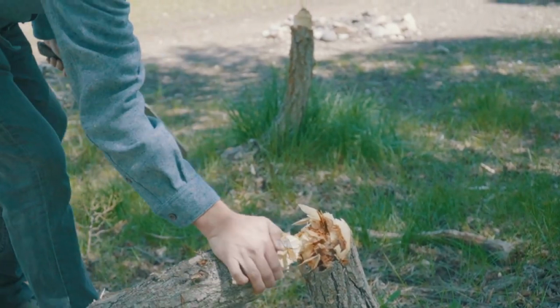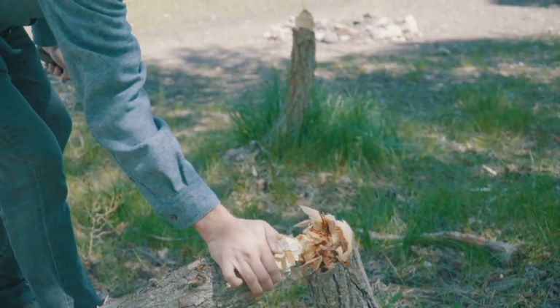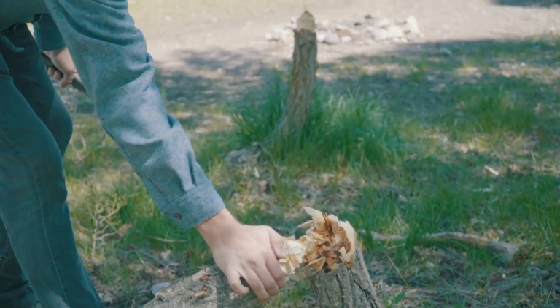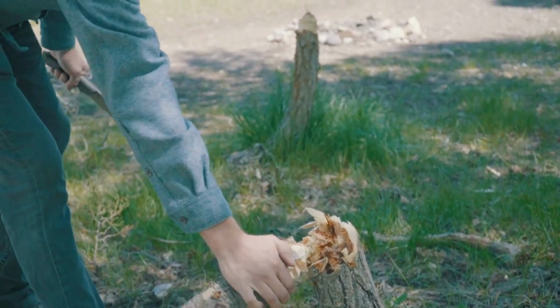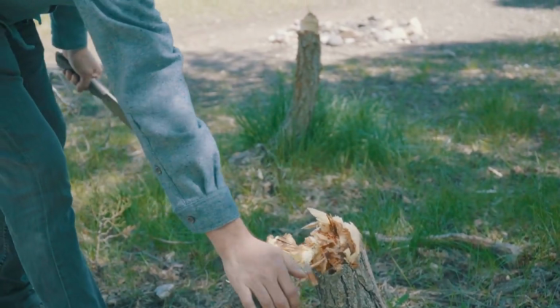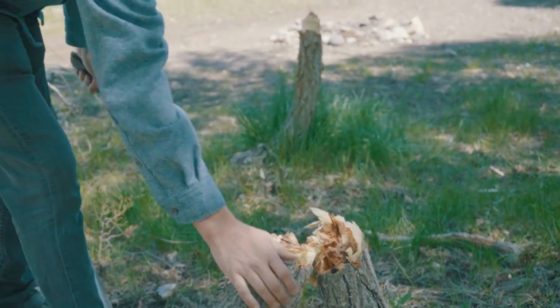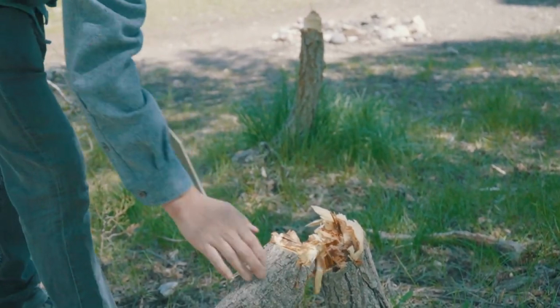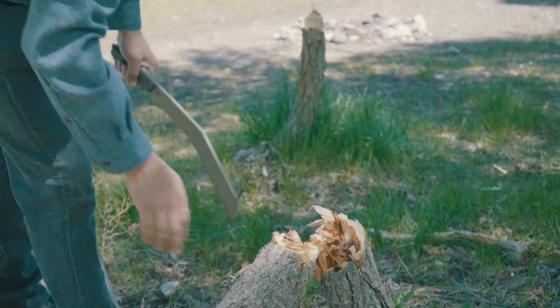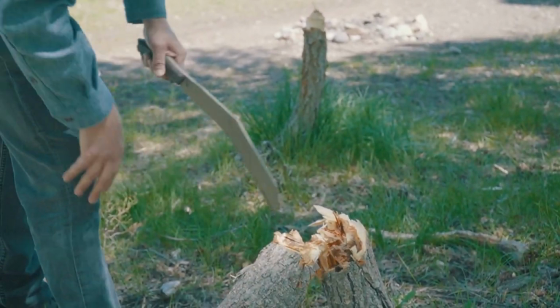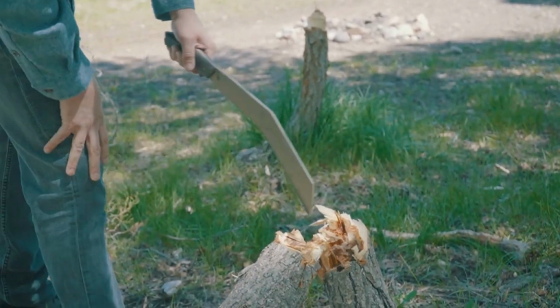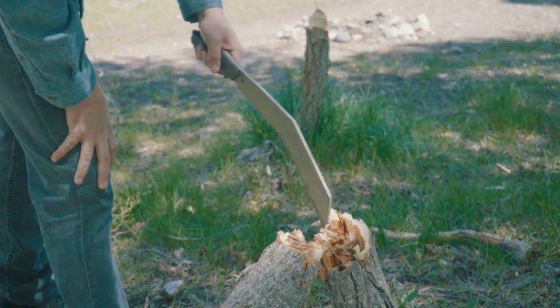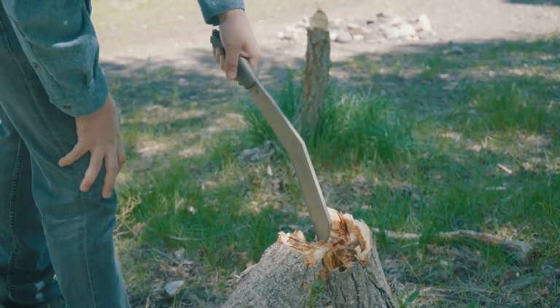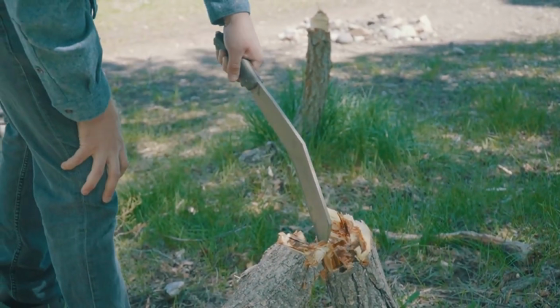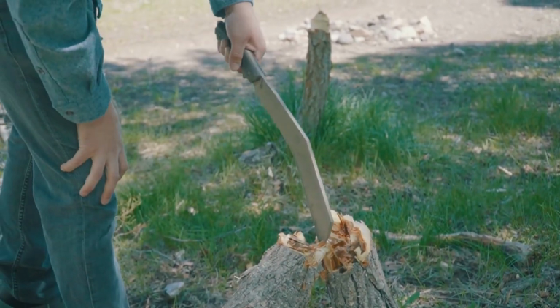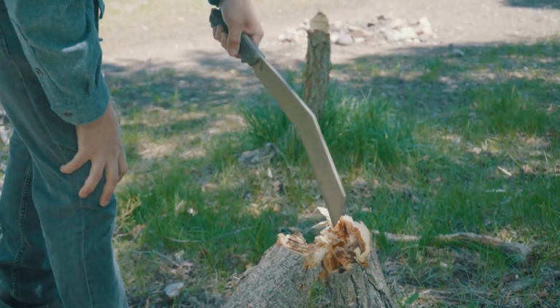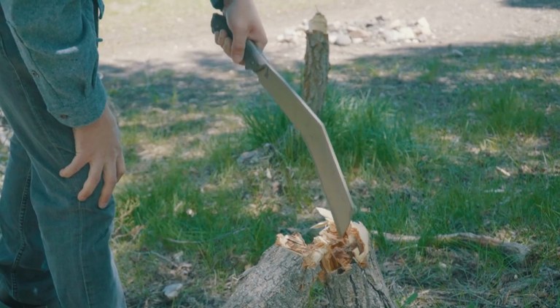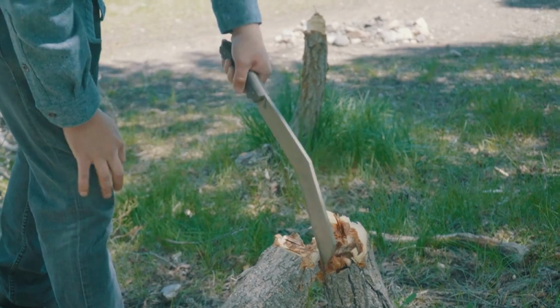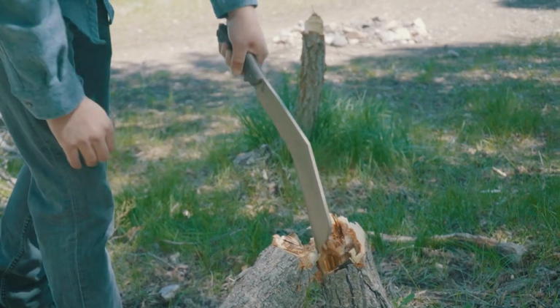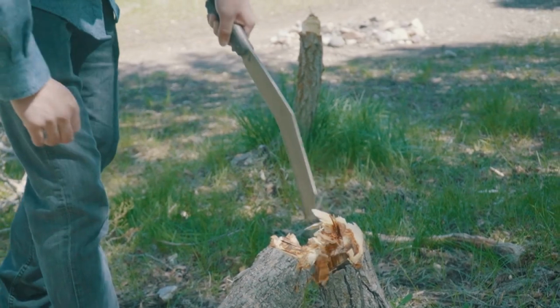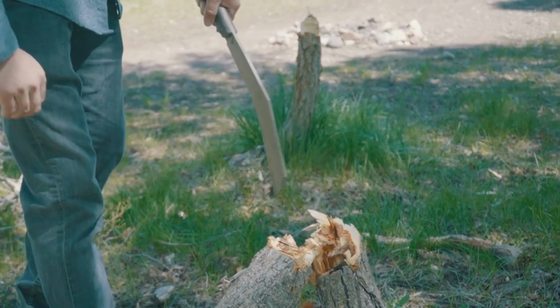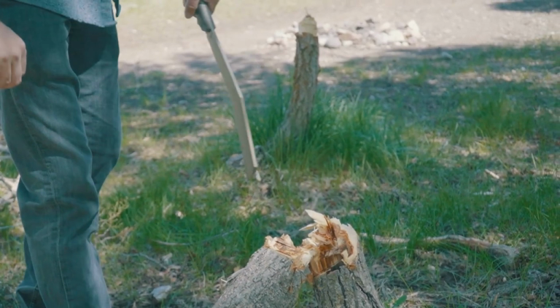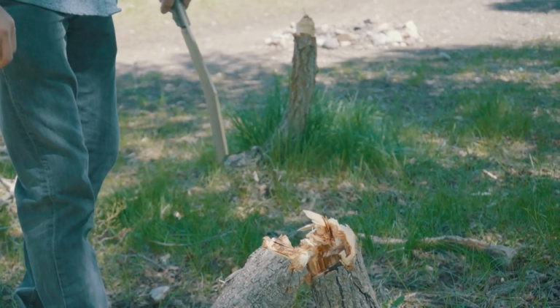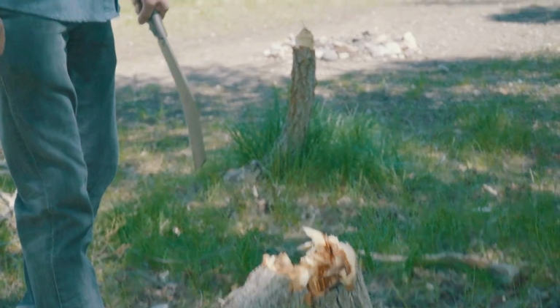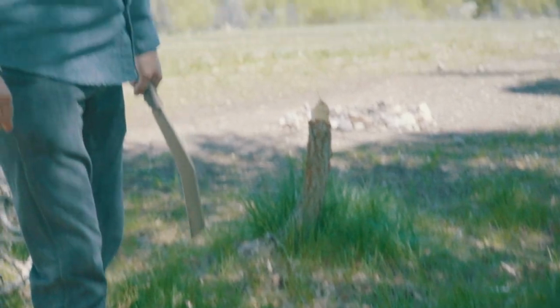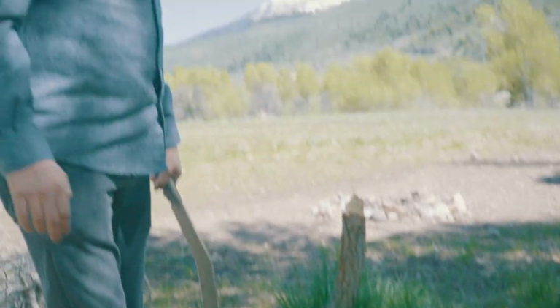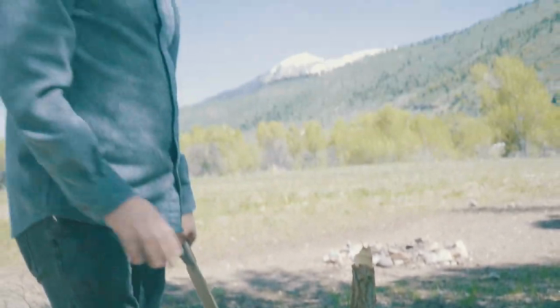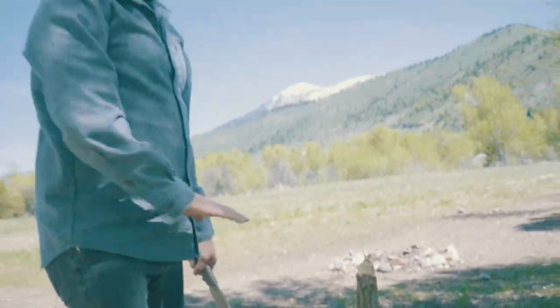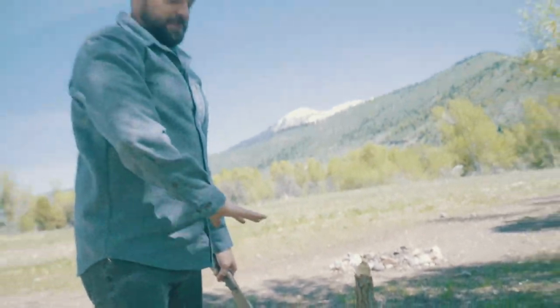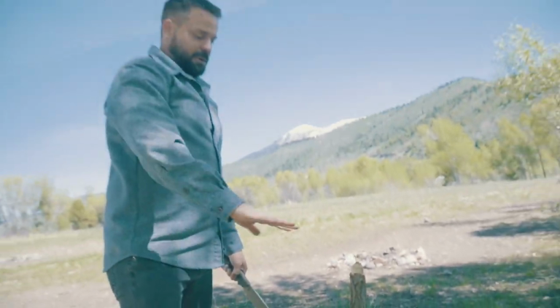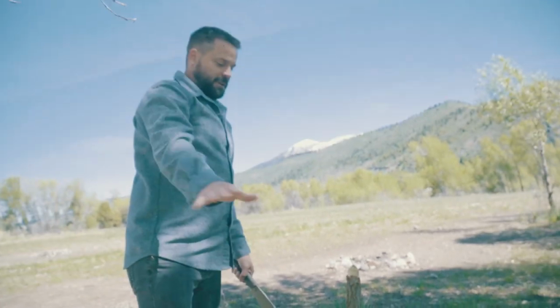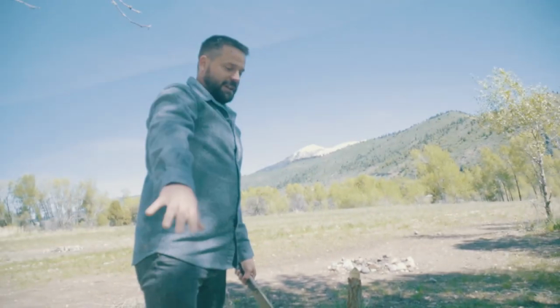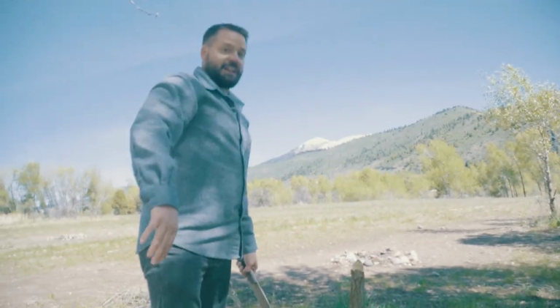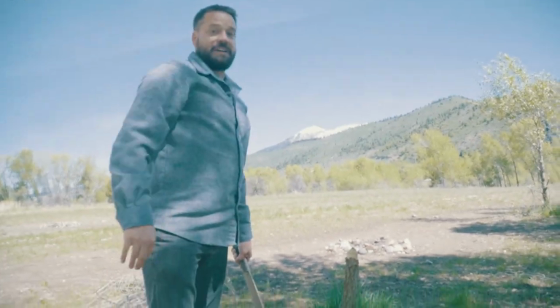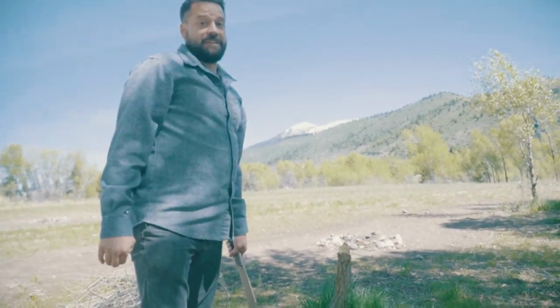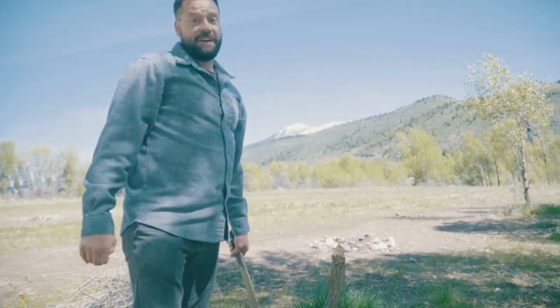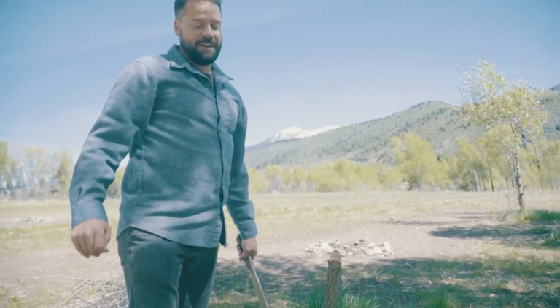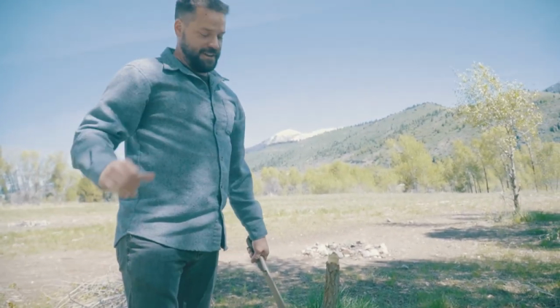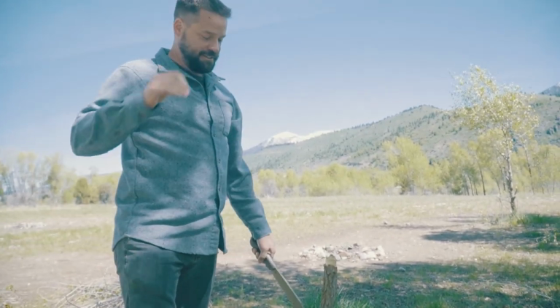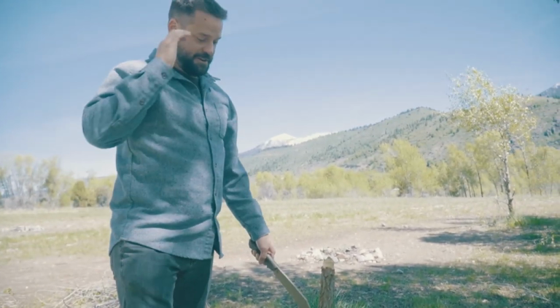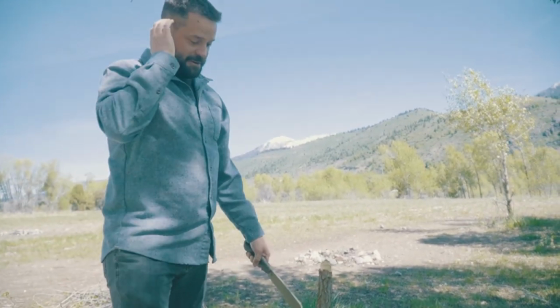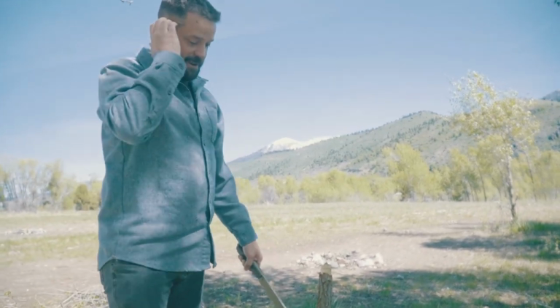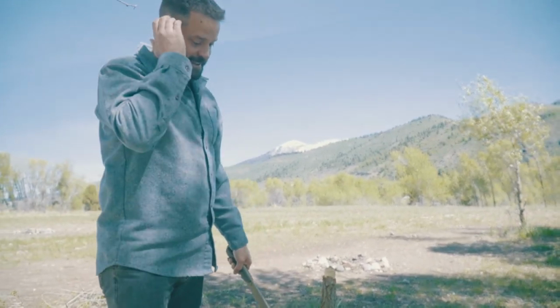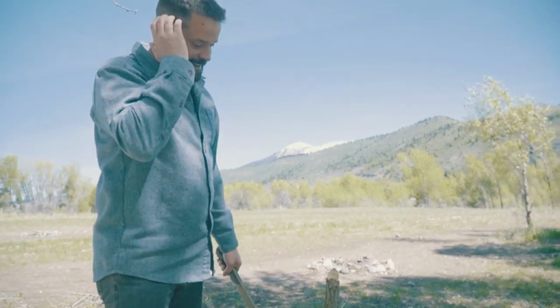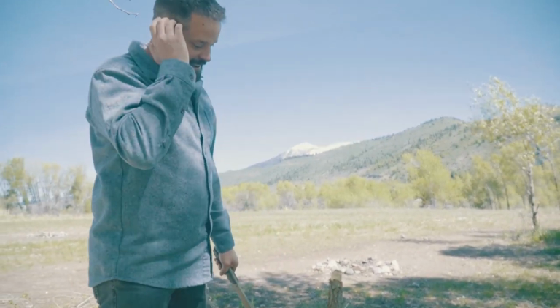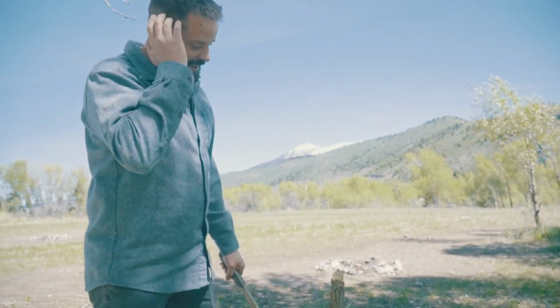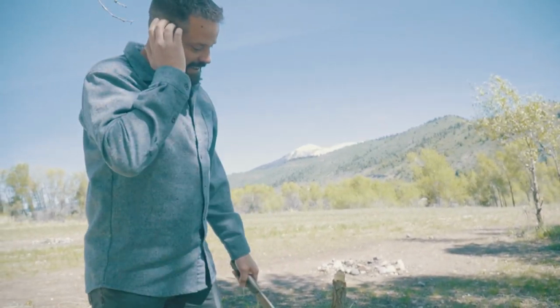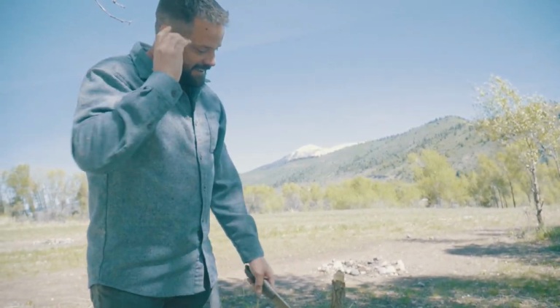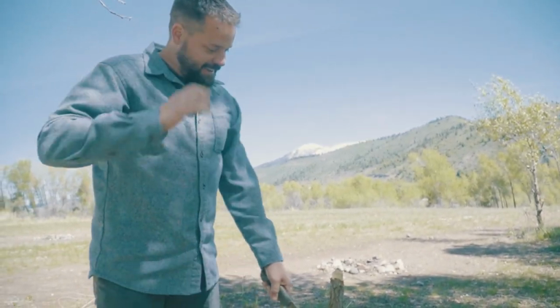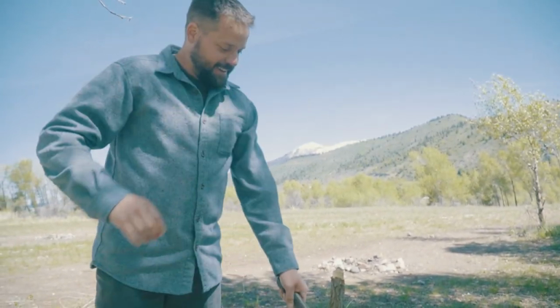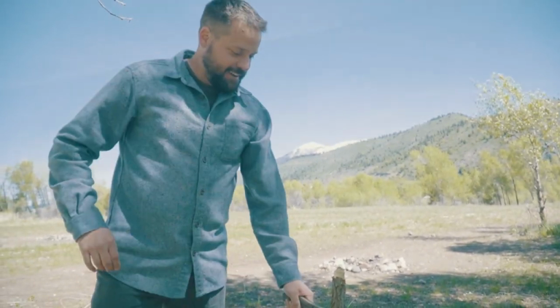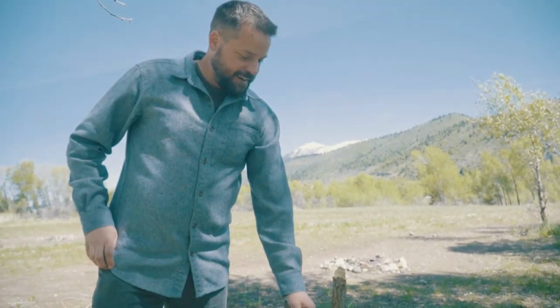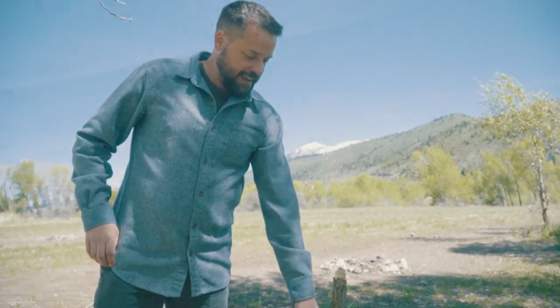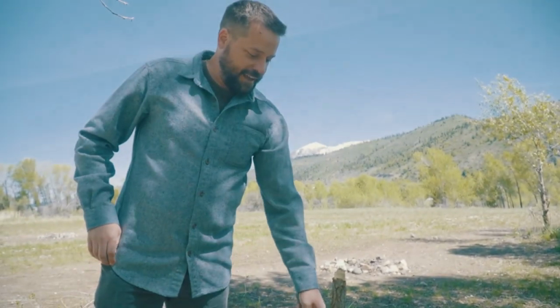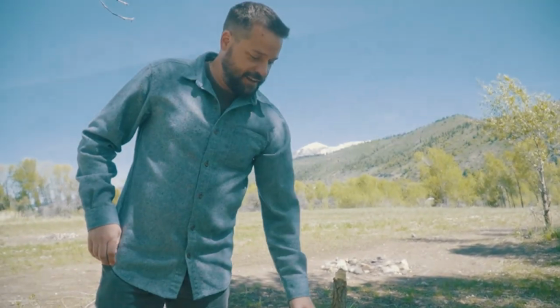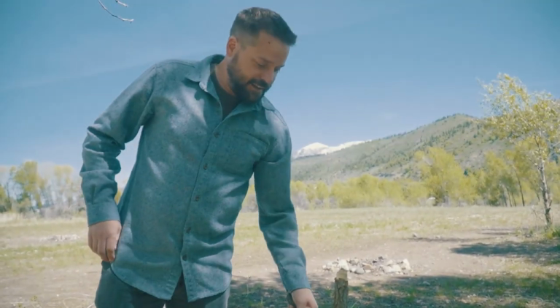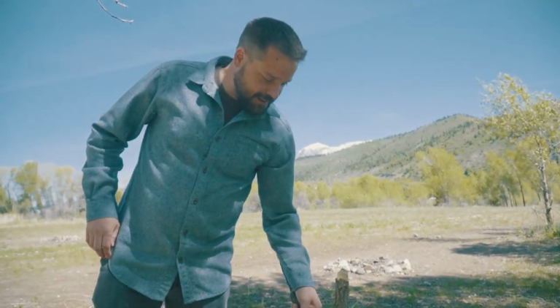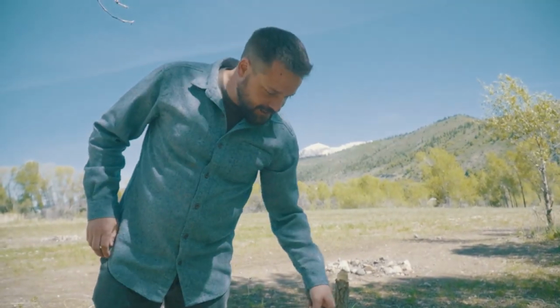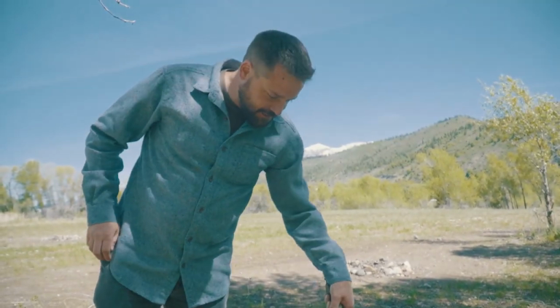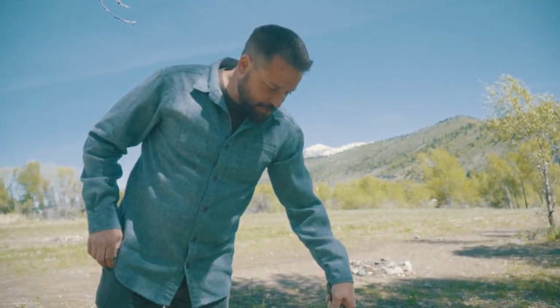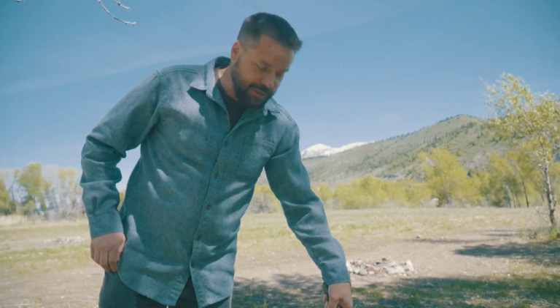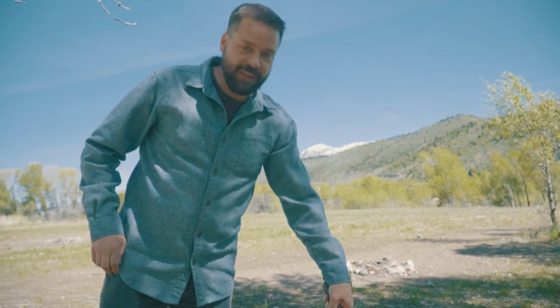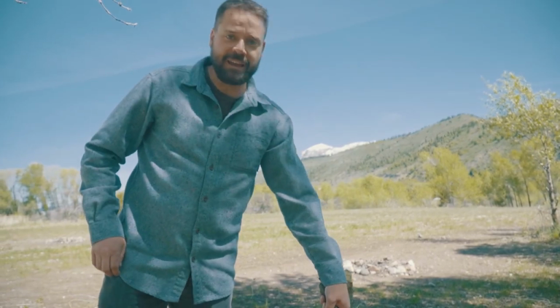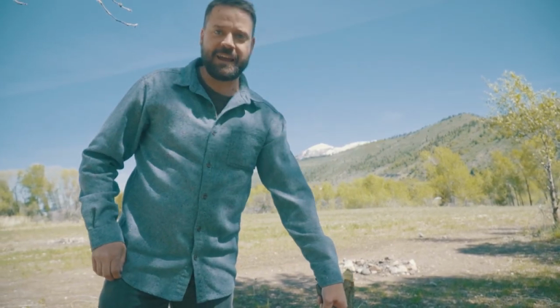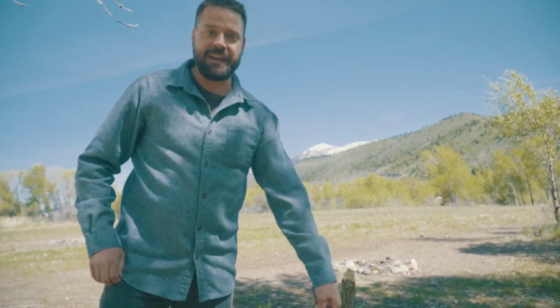Yeah, you can see this tree was totally alive. So again, don't be that guy.